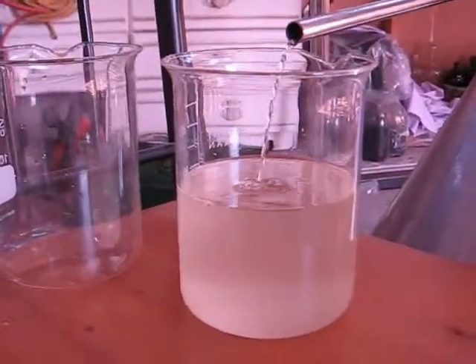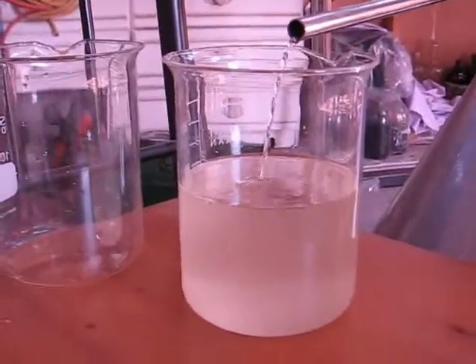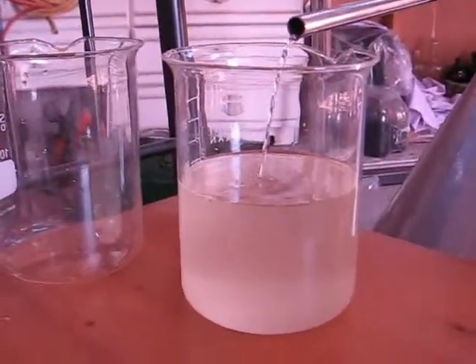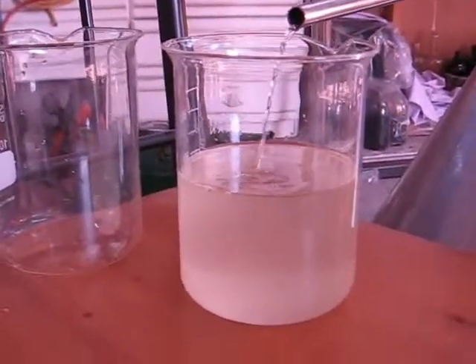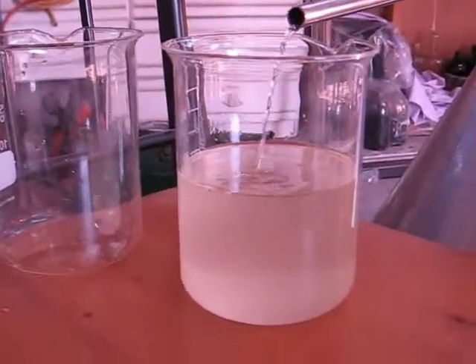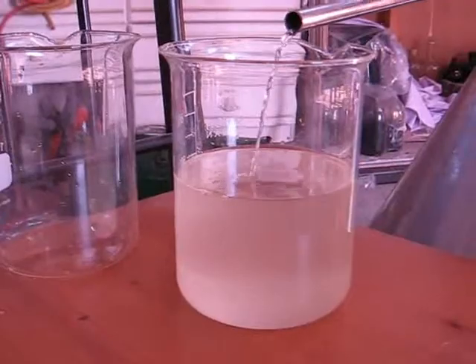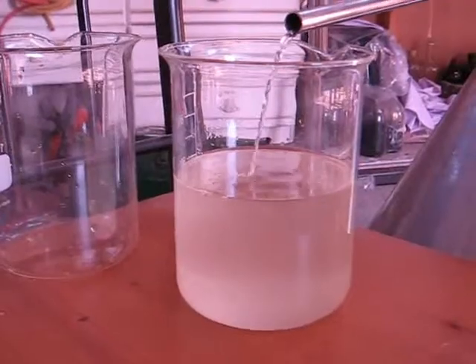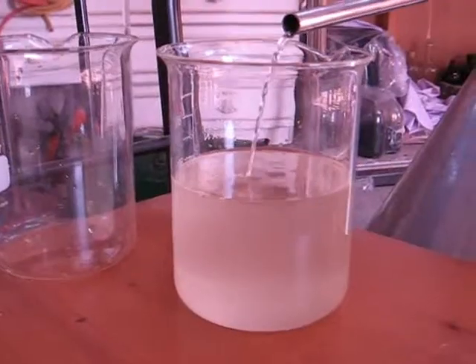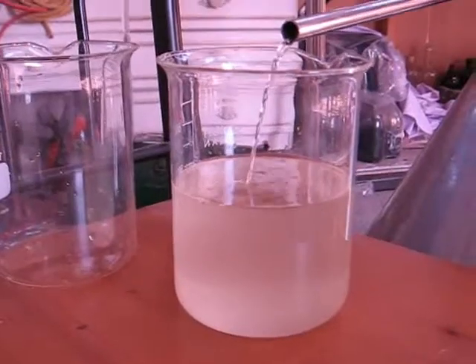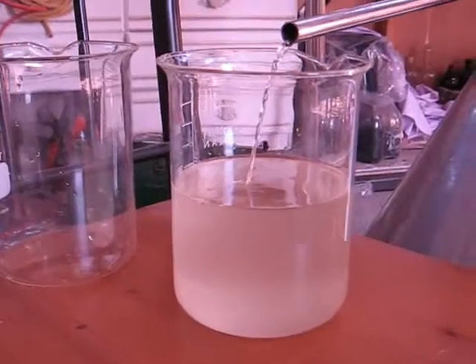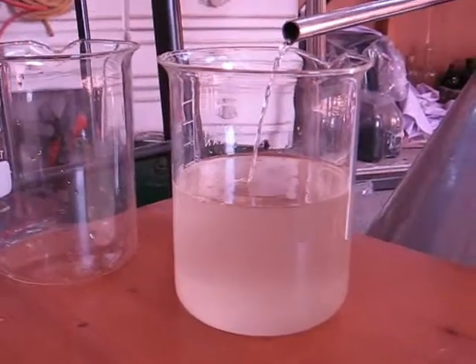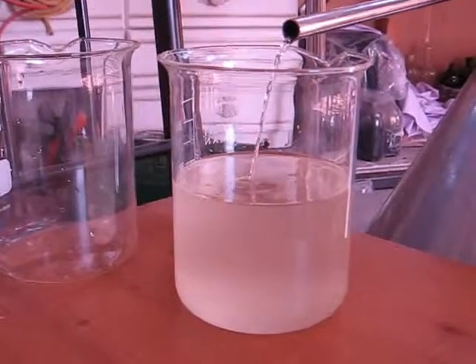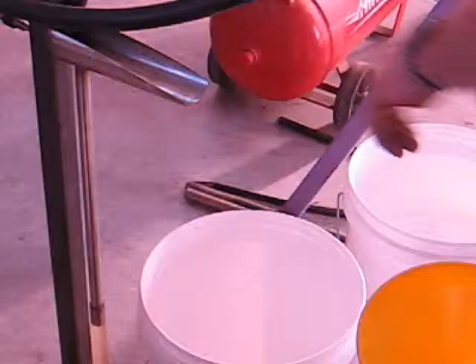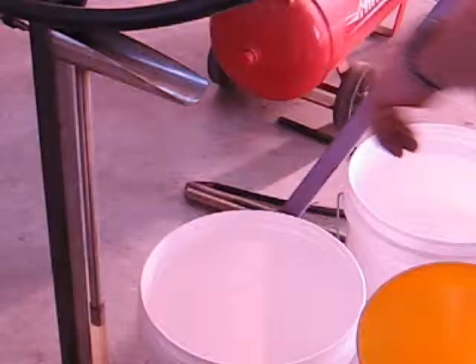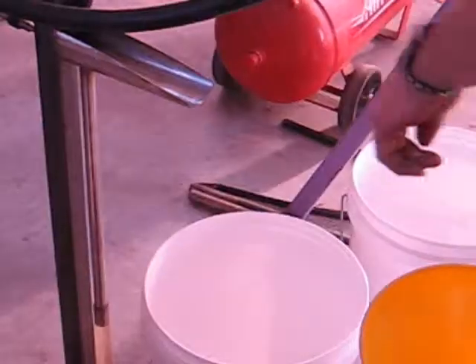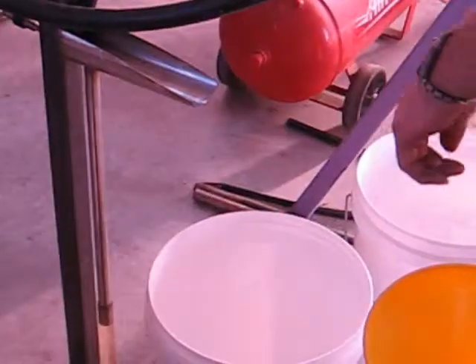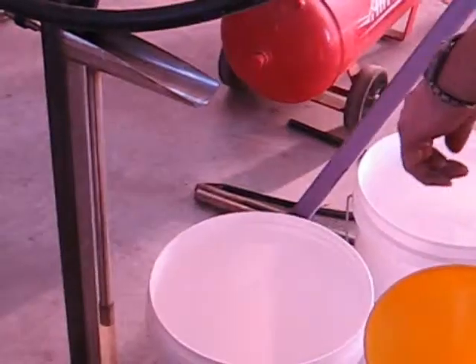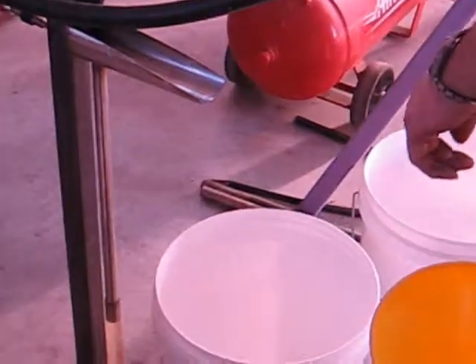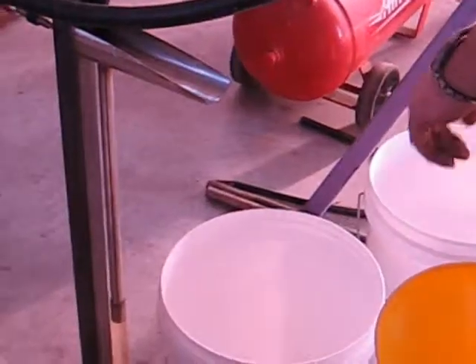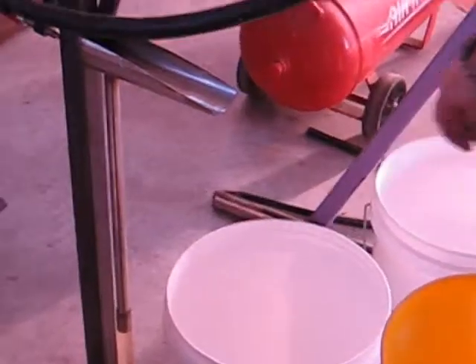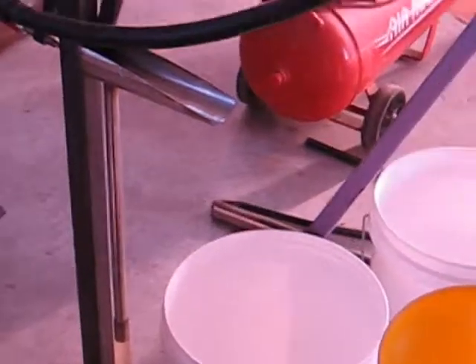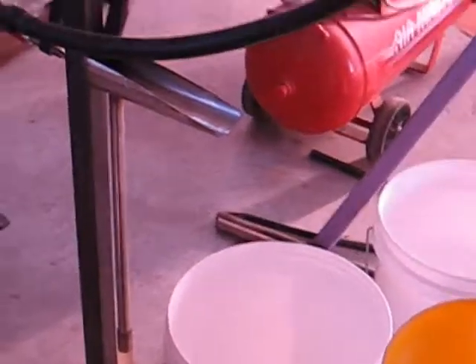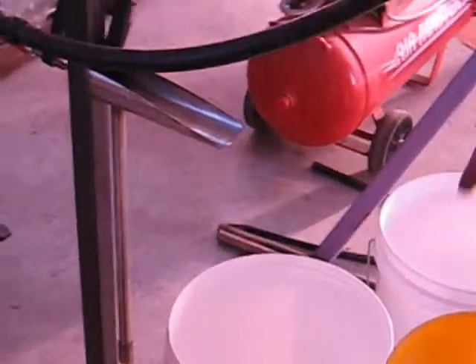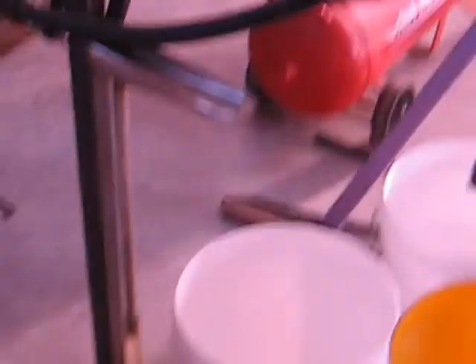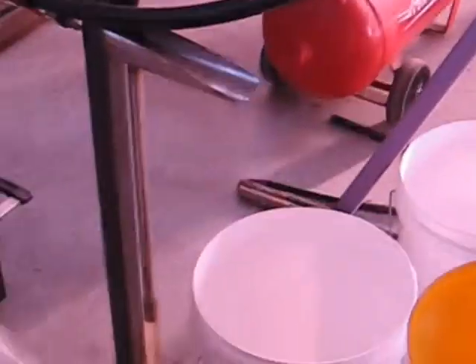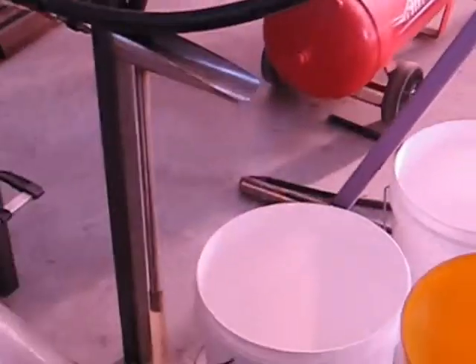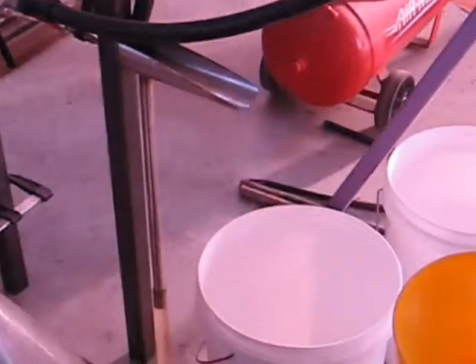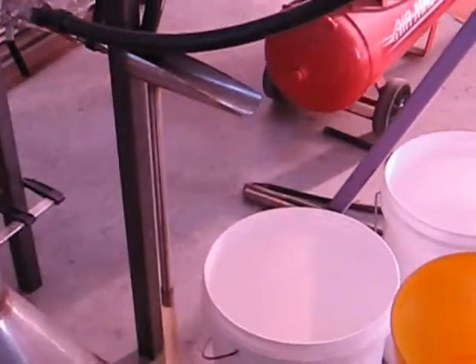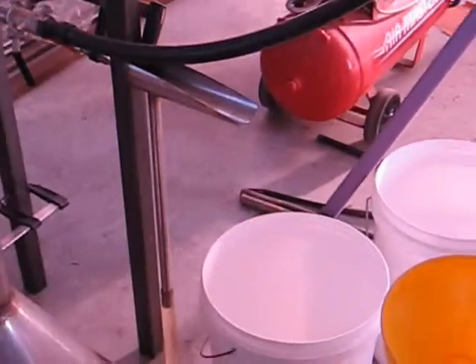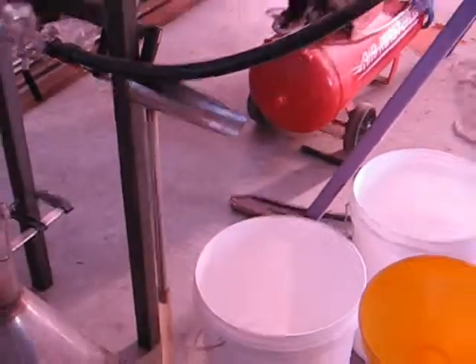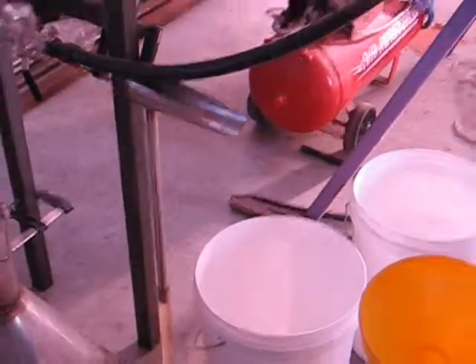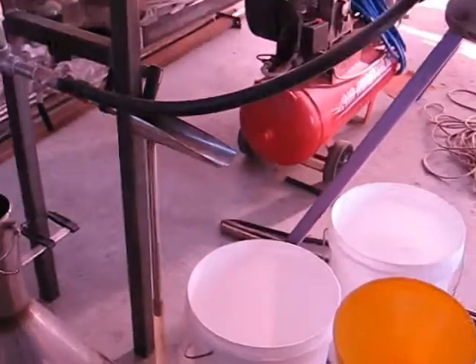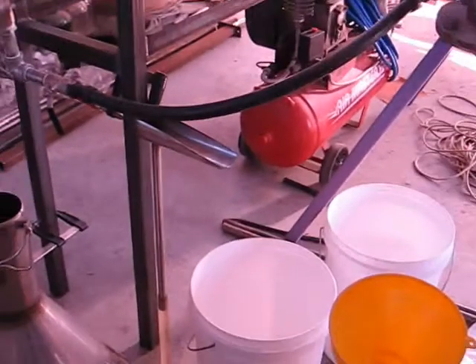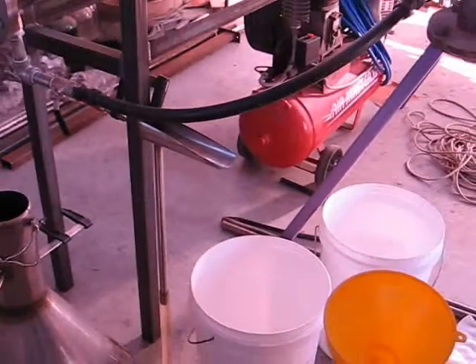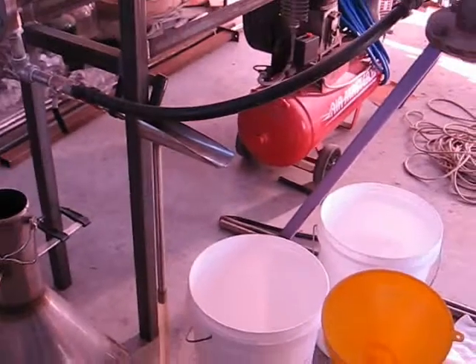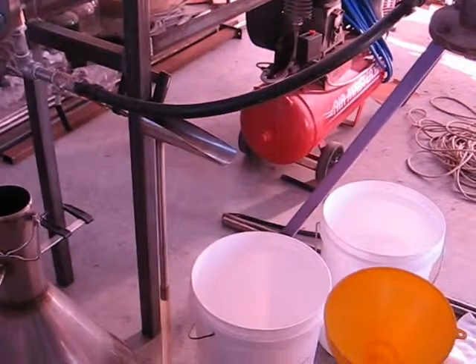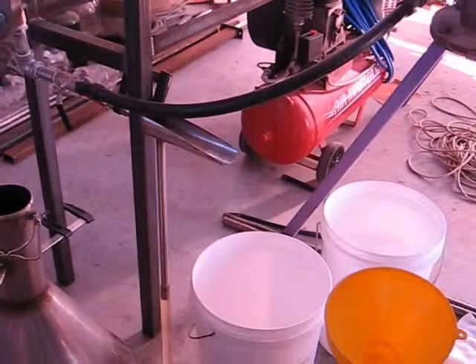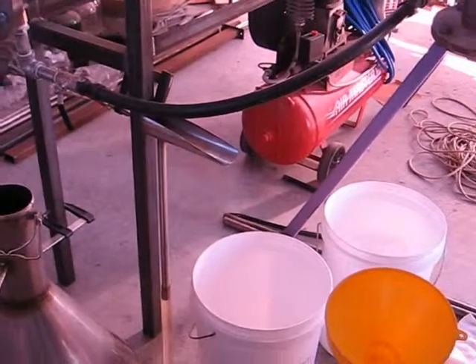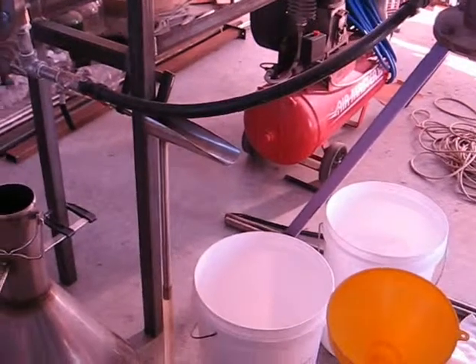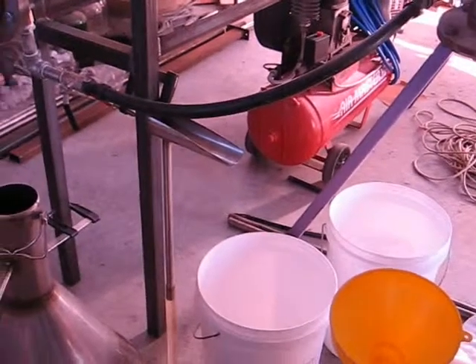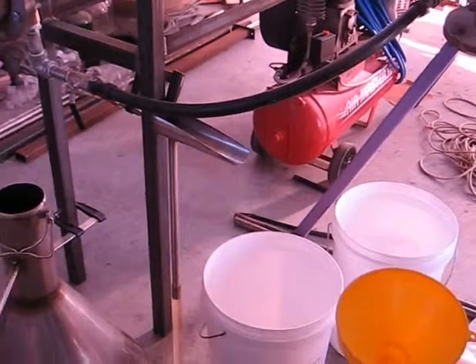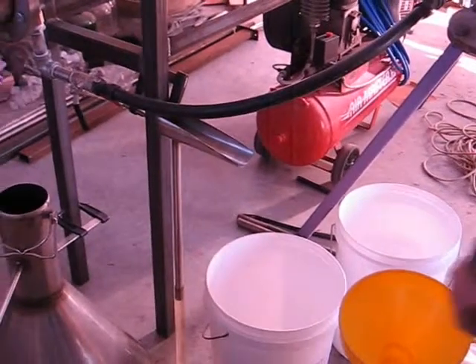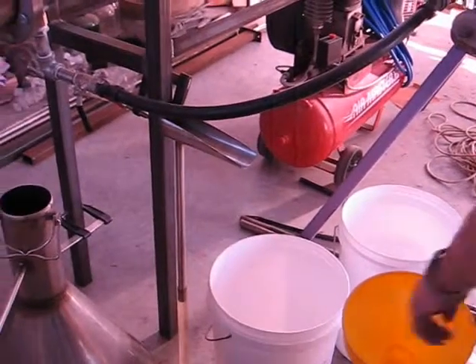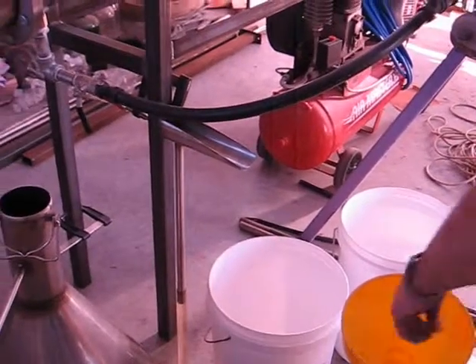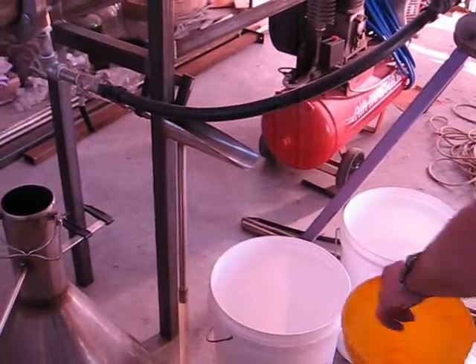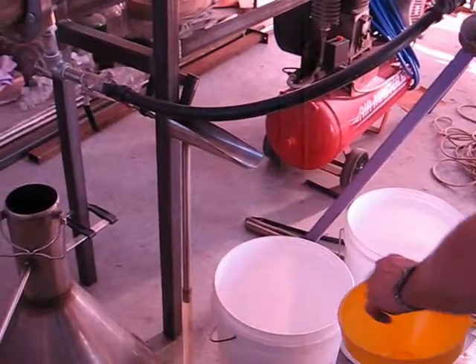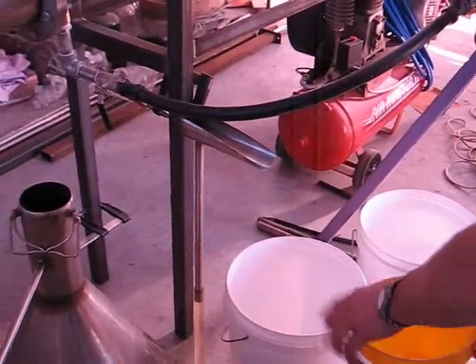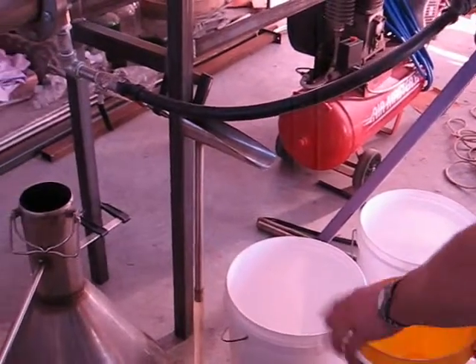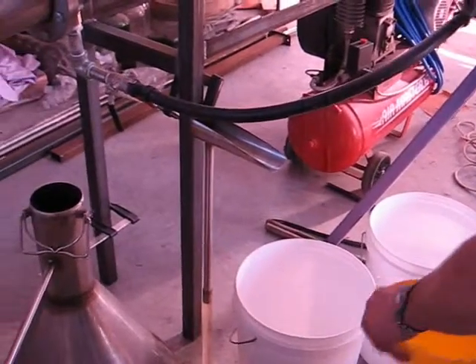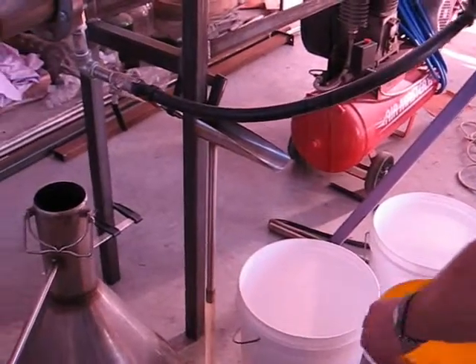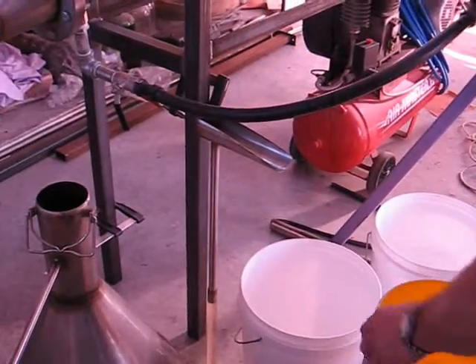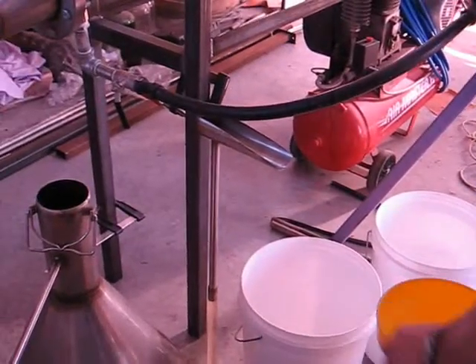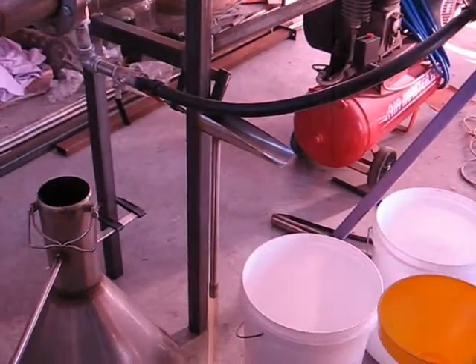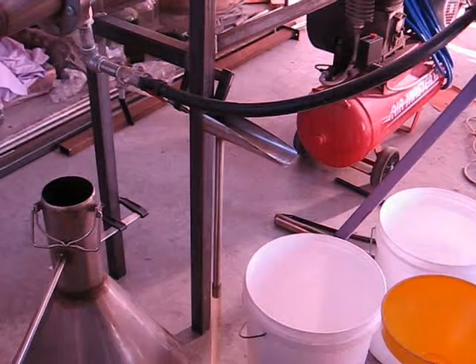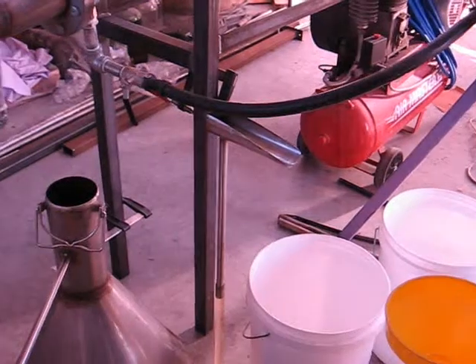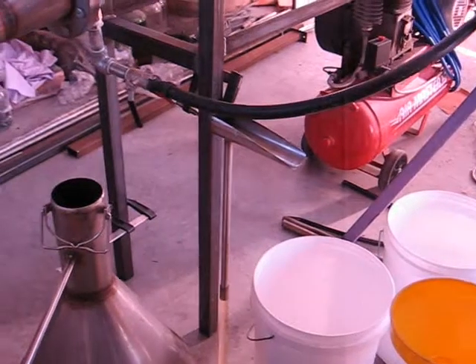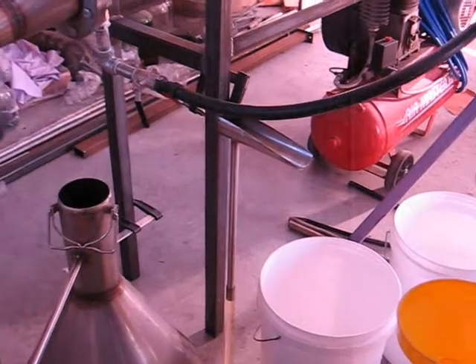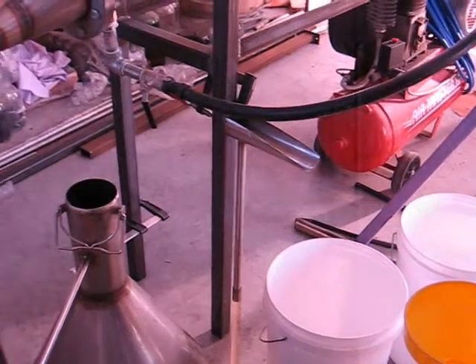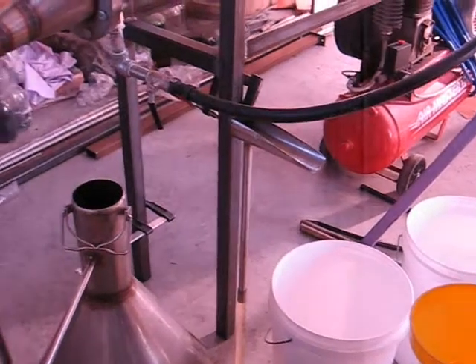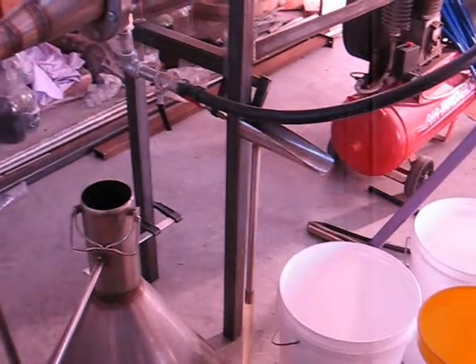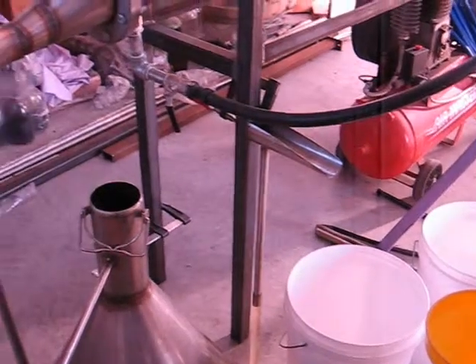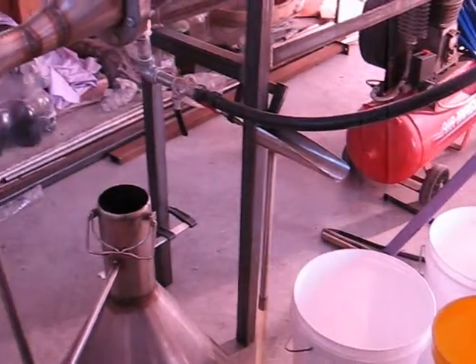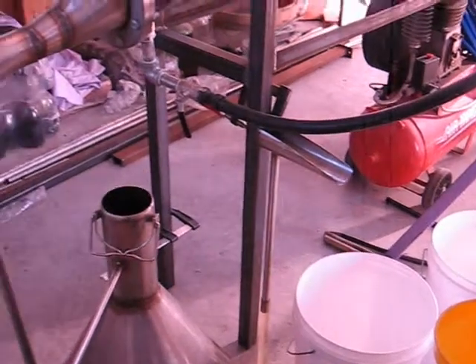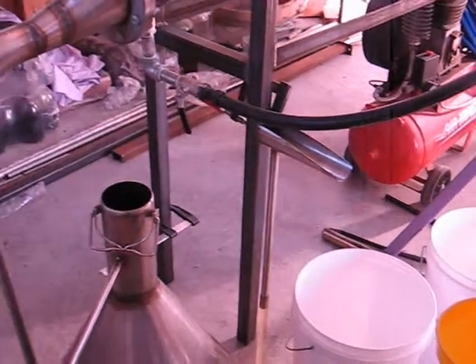We get approximately 2-3 litres of oil and 60 litres of lavender water per half hour still pot run.